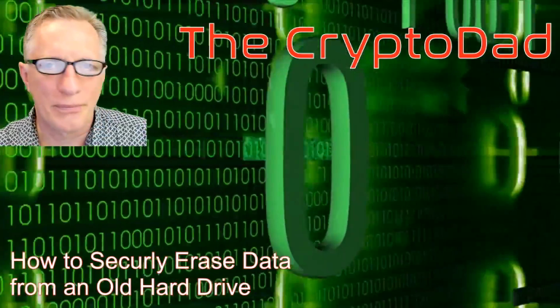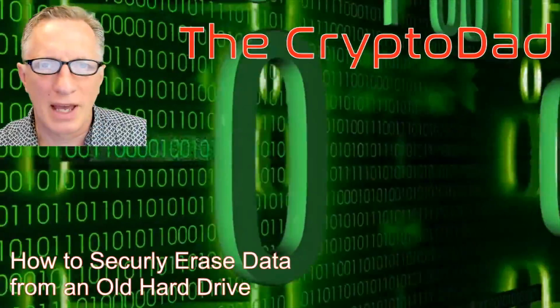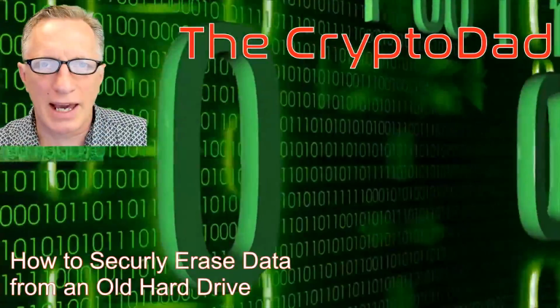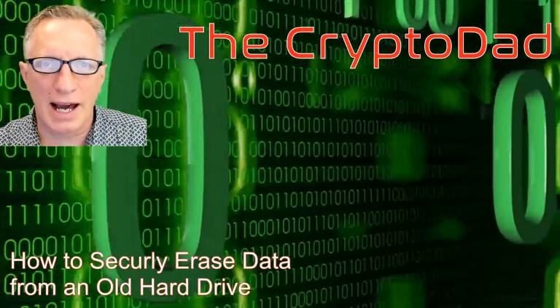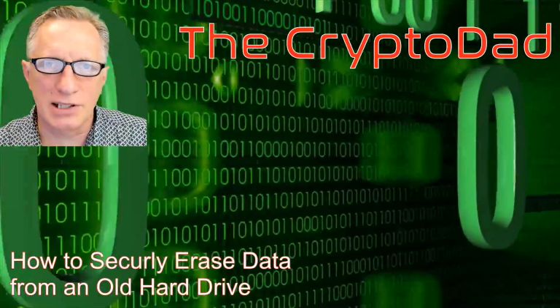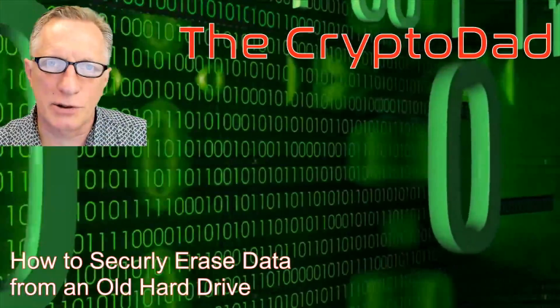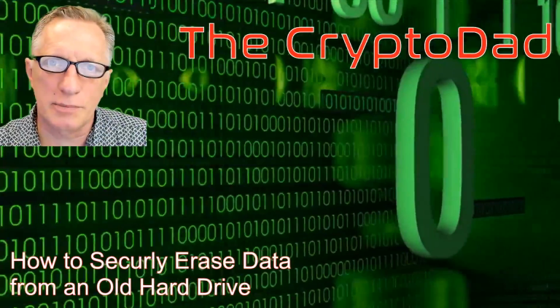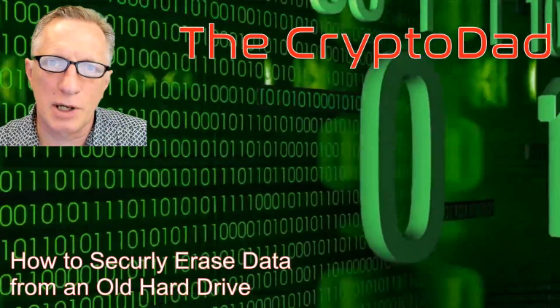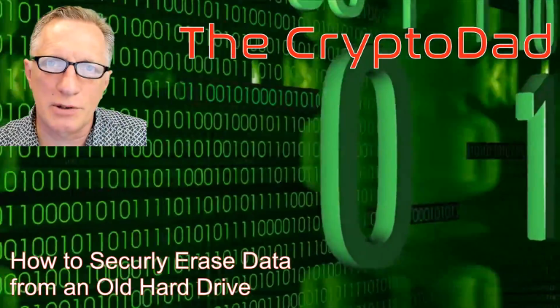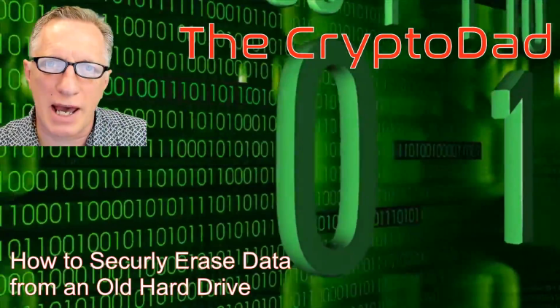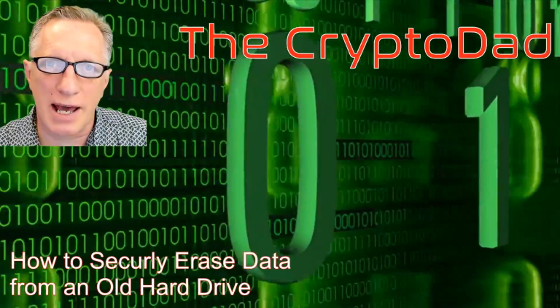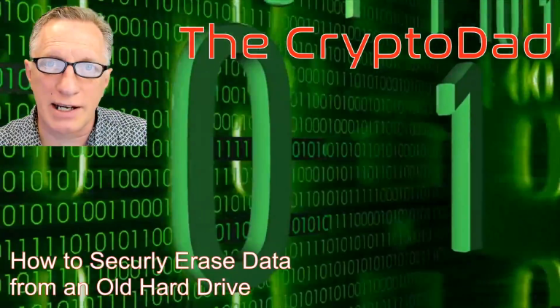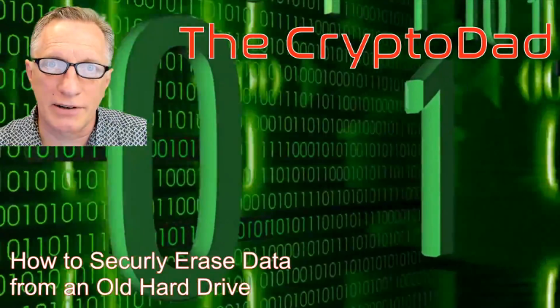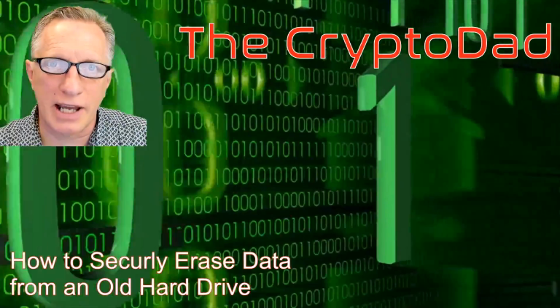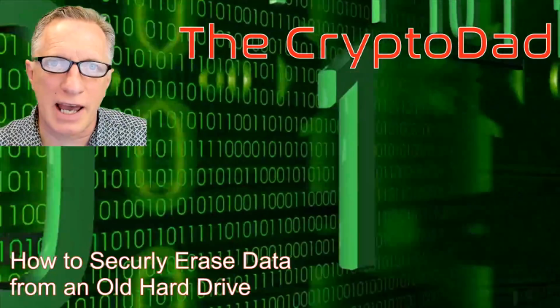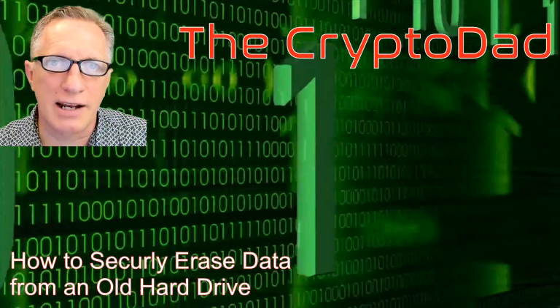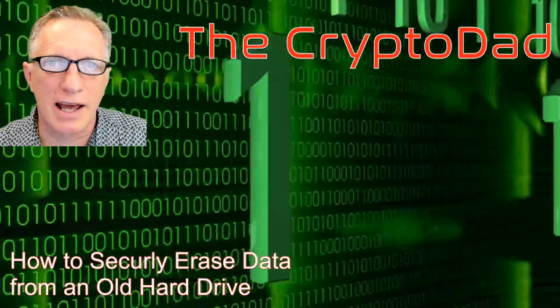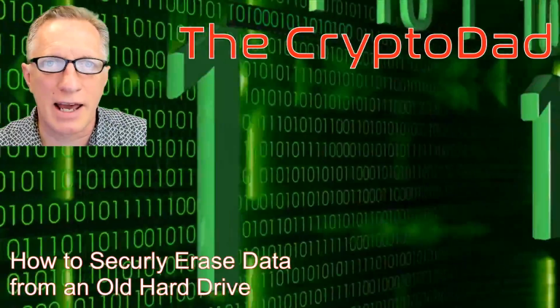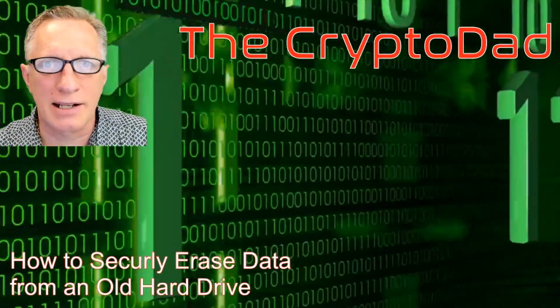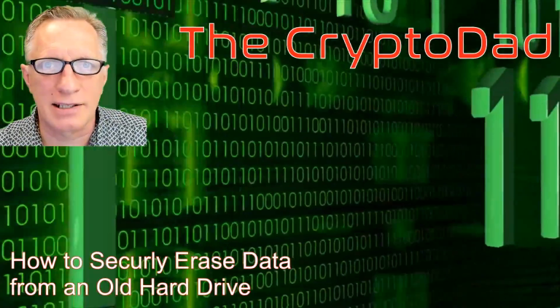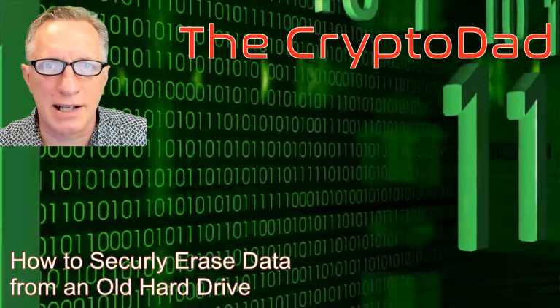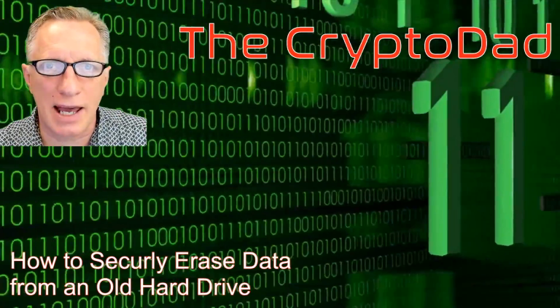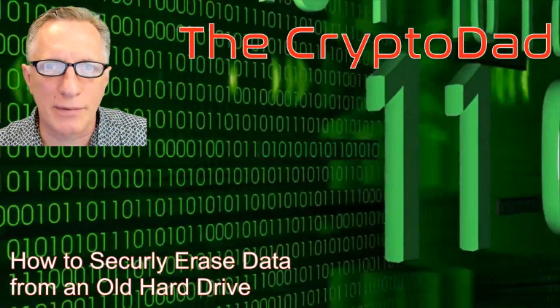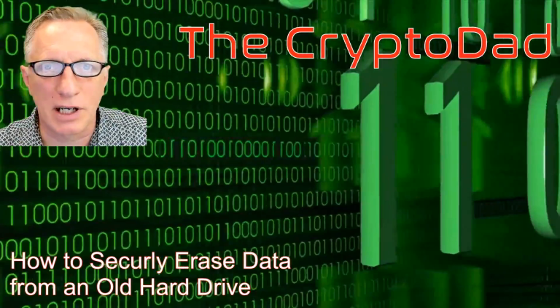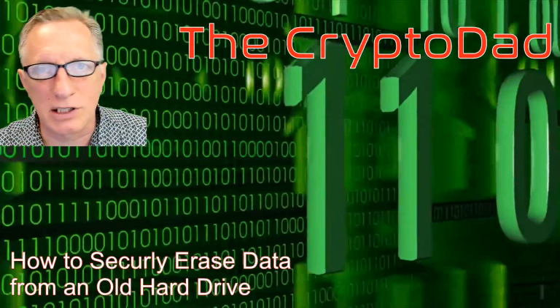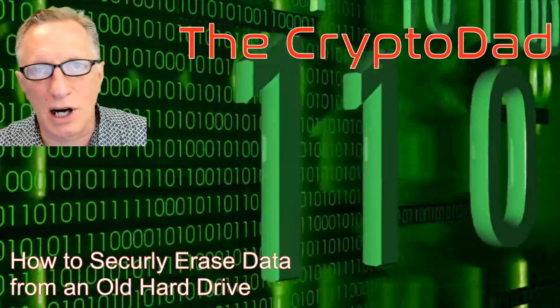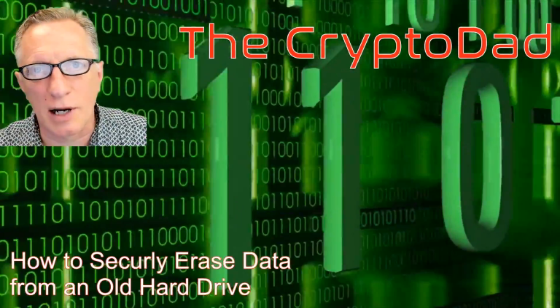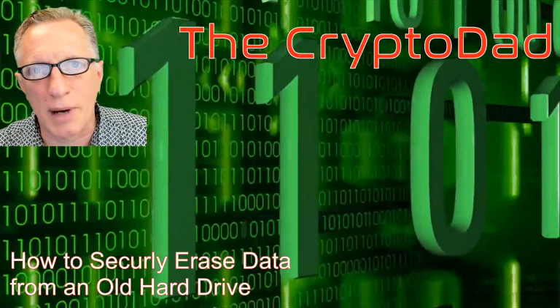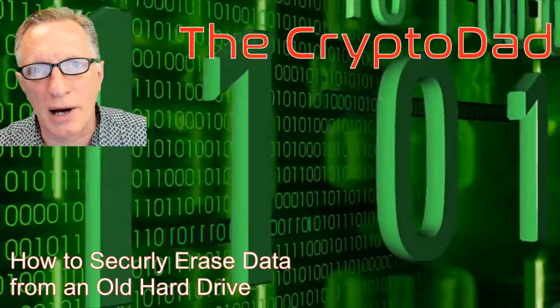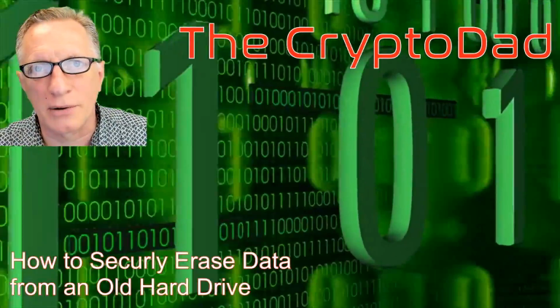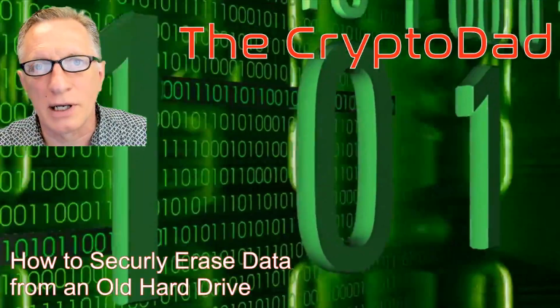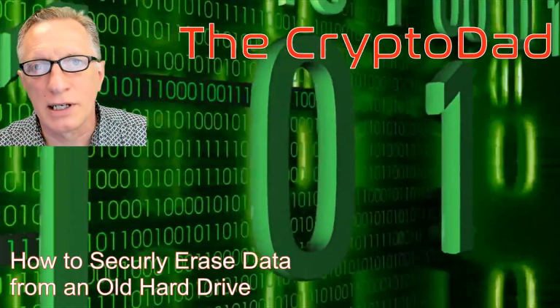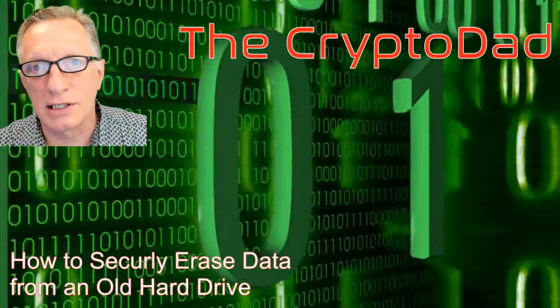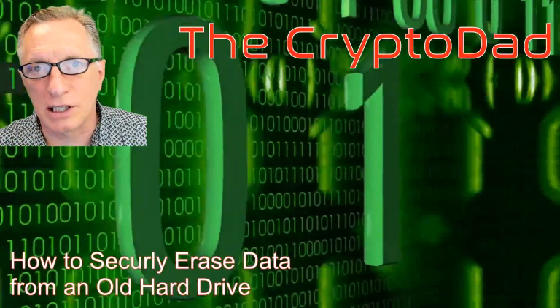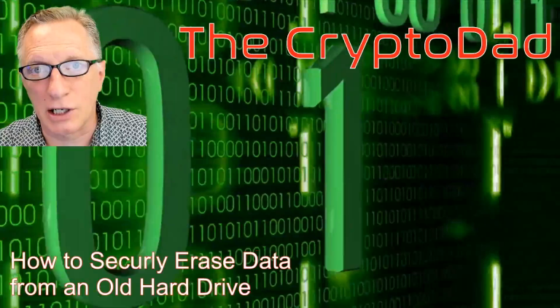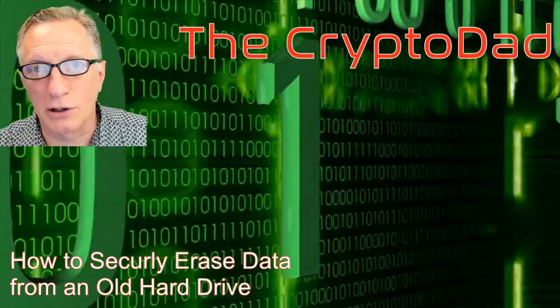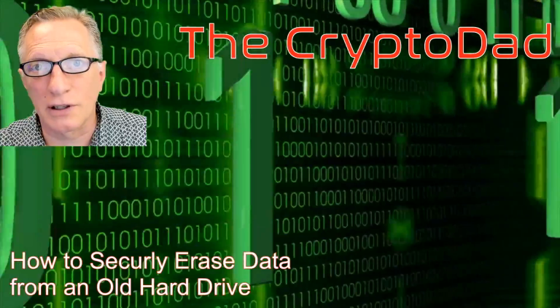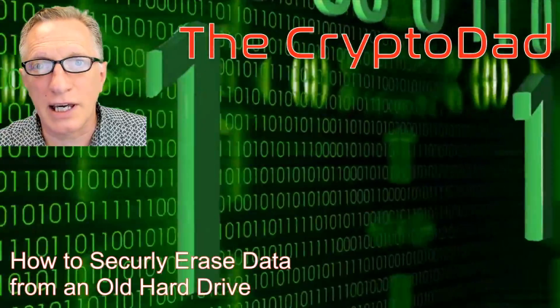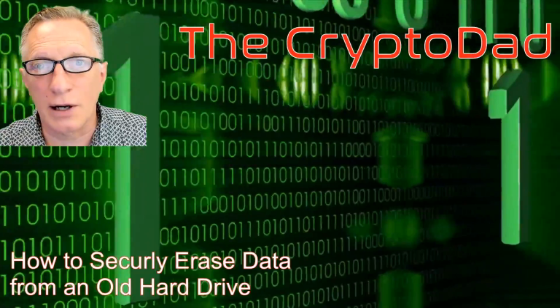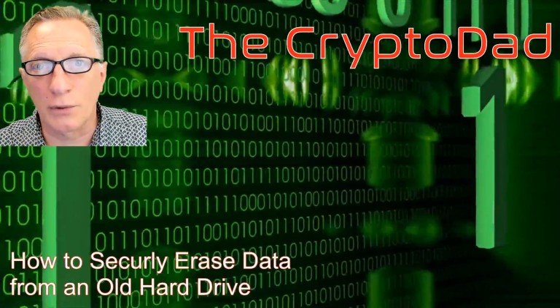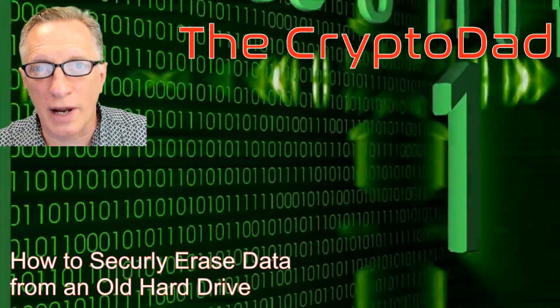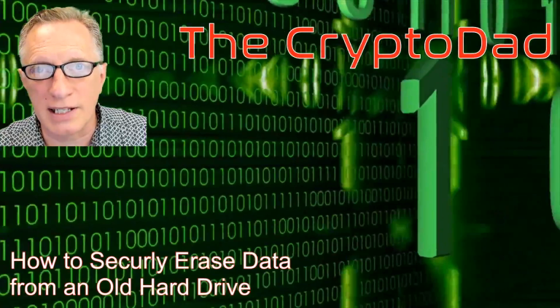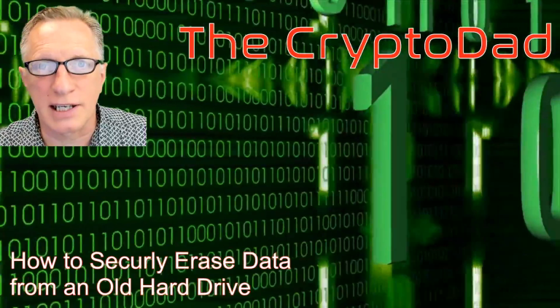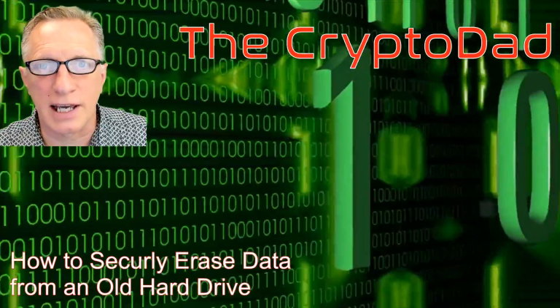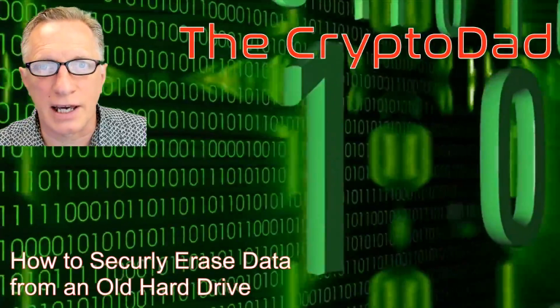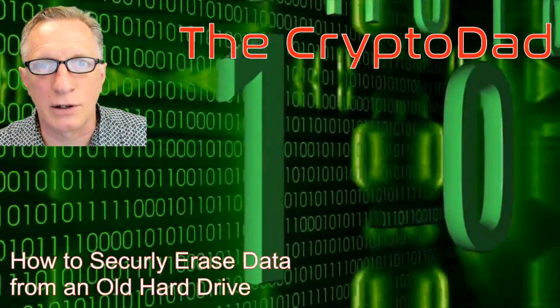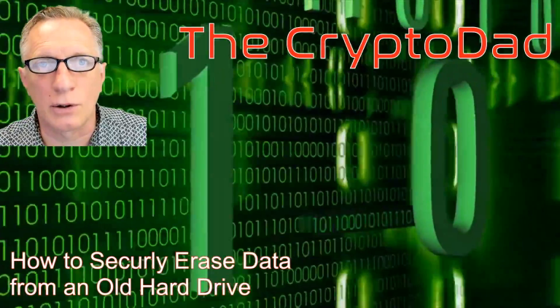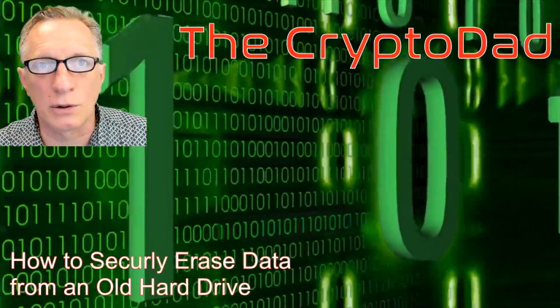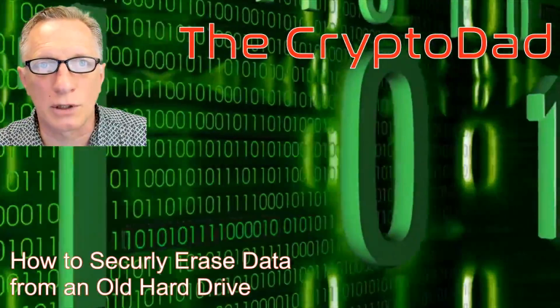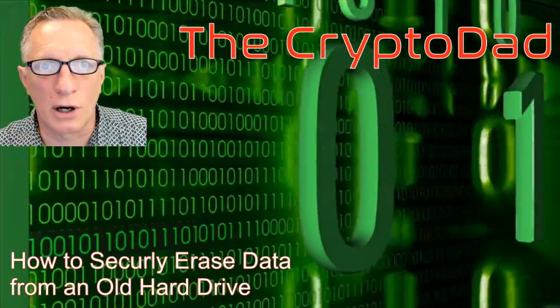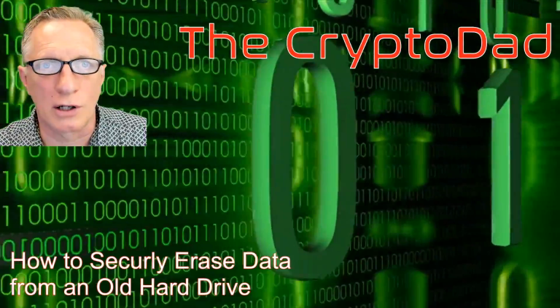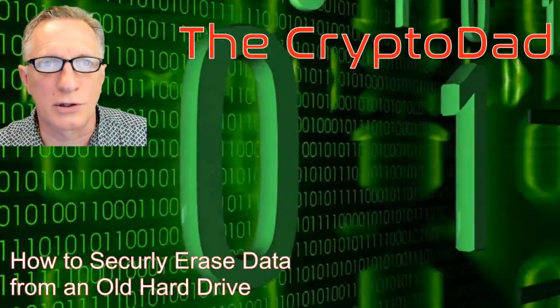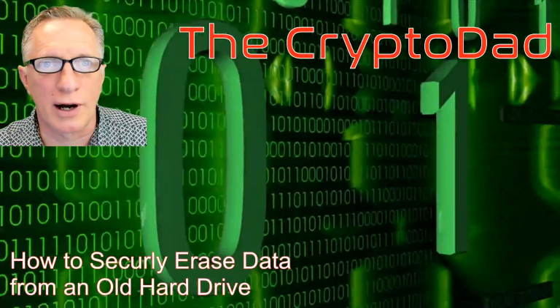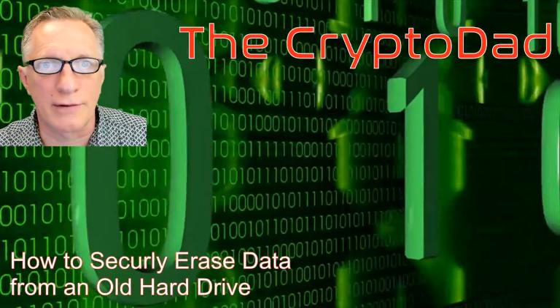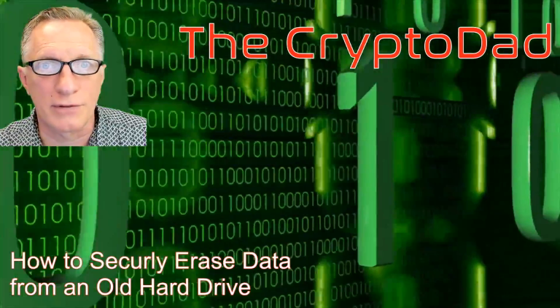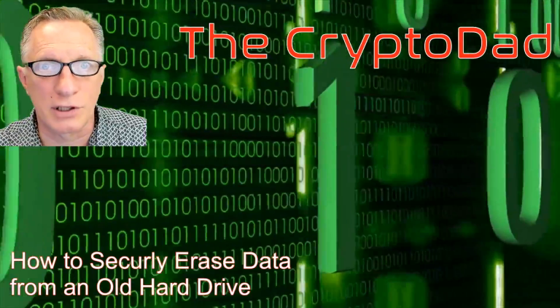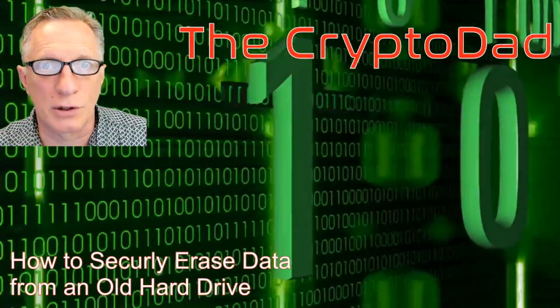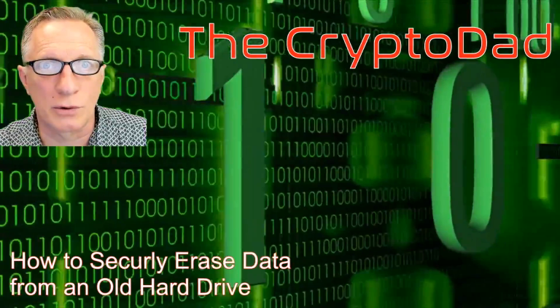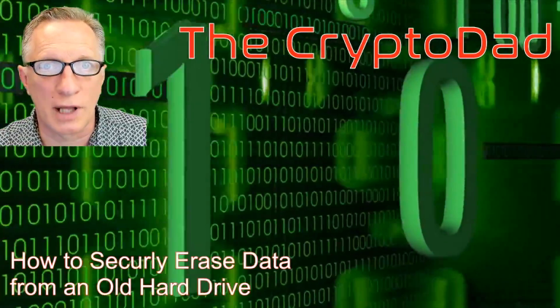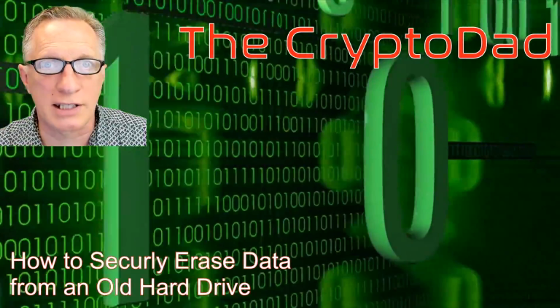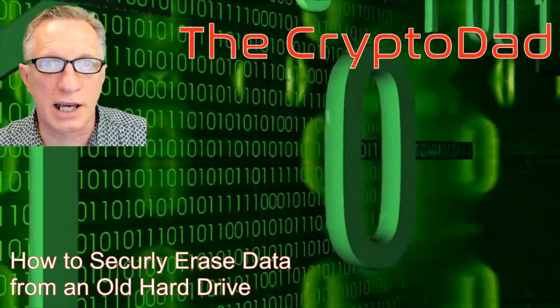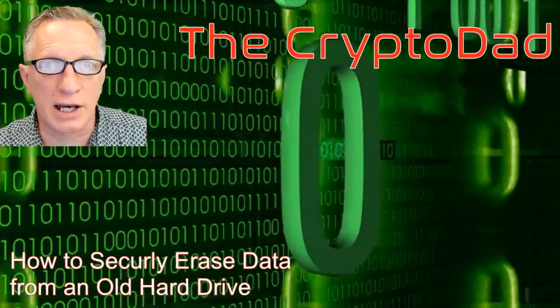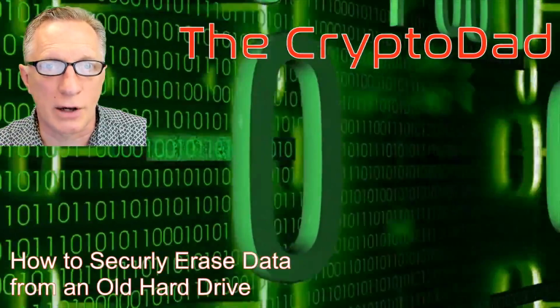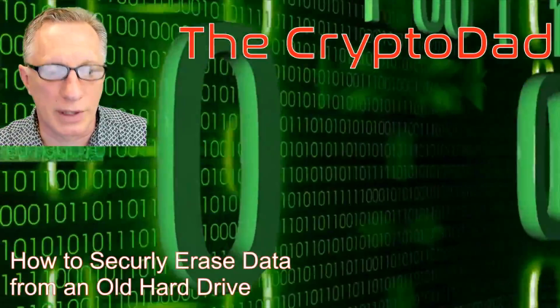Hey guys, Crypto Dad here again. Today I'm going to talk about securely erasing an old hard drive, so let's get going.